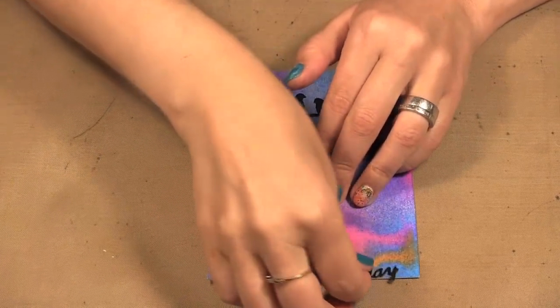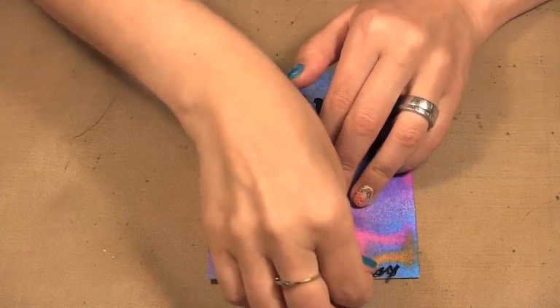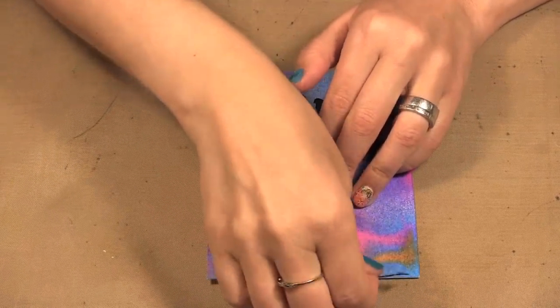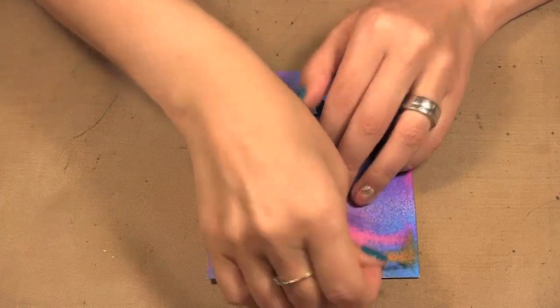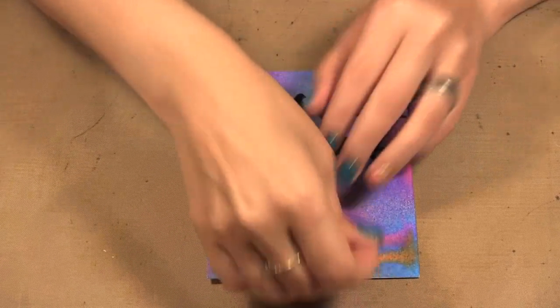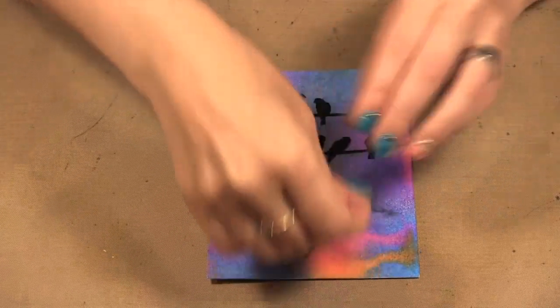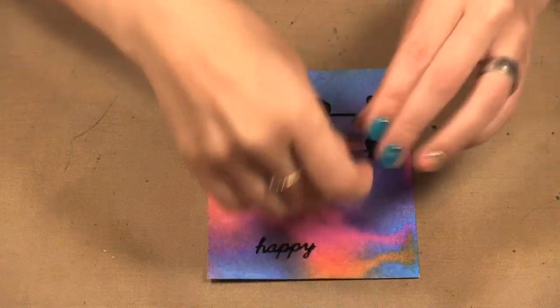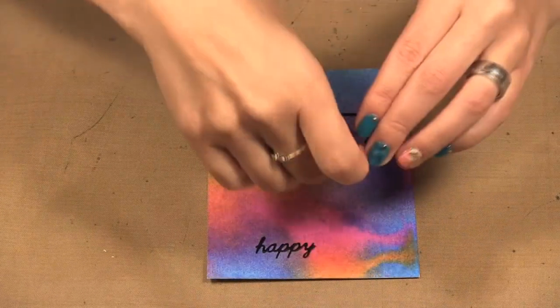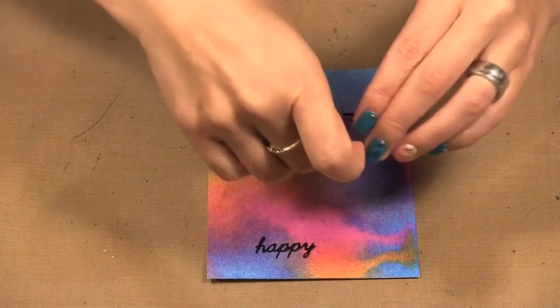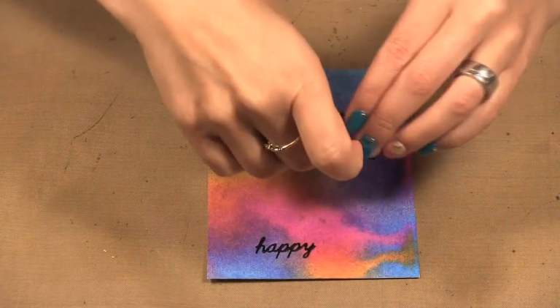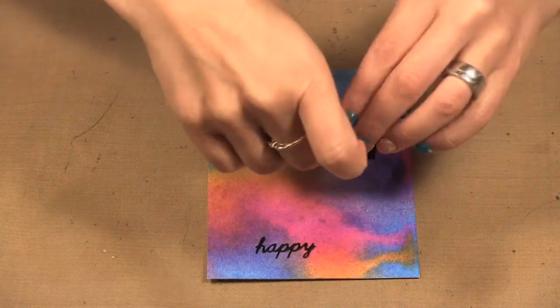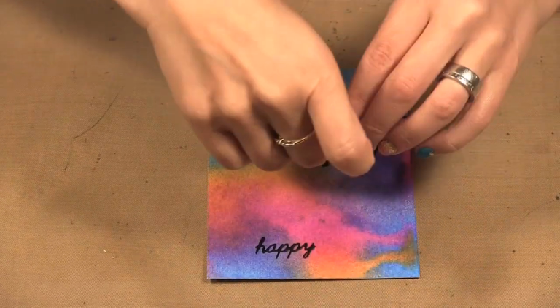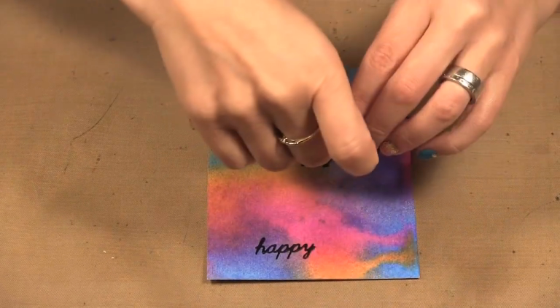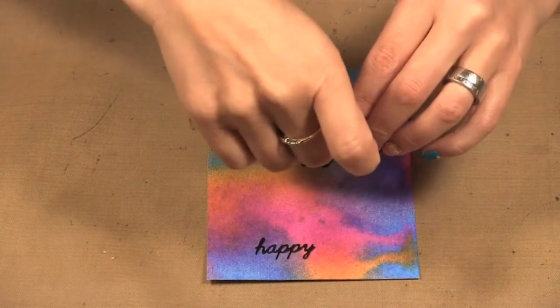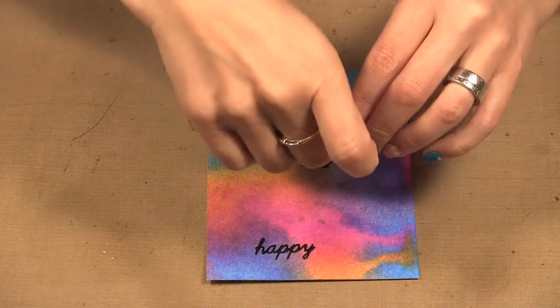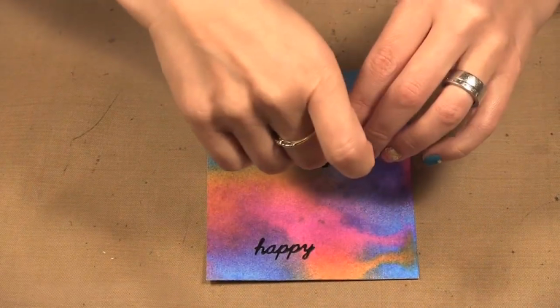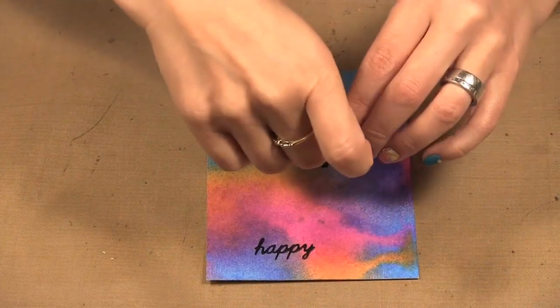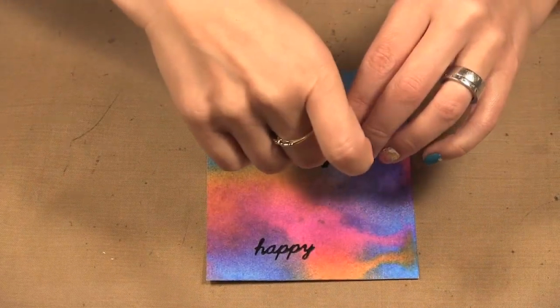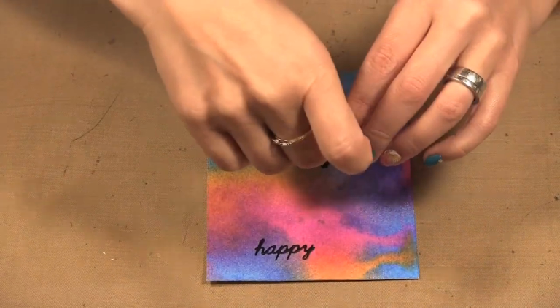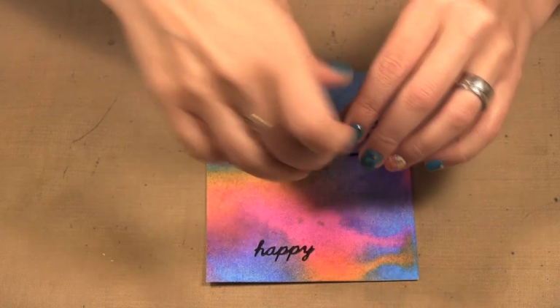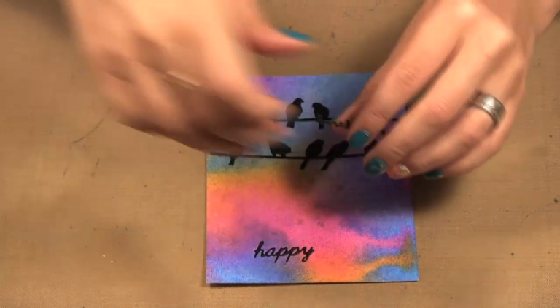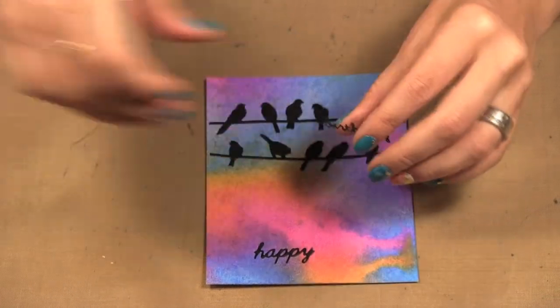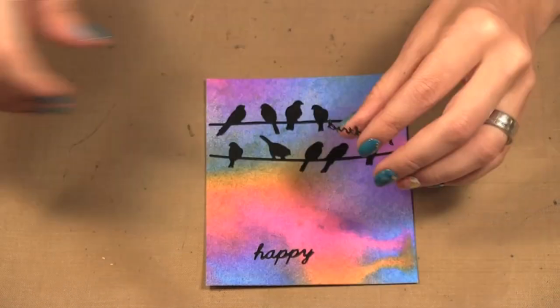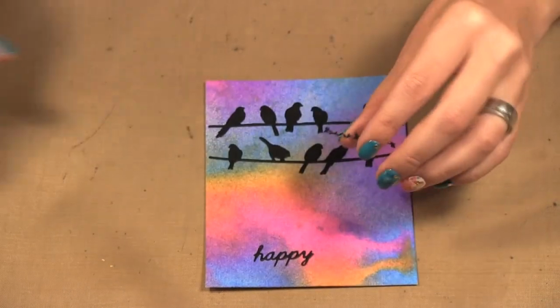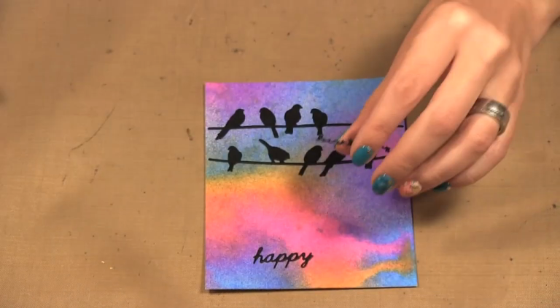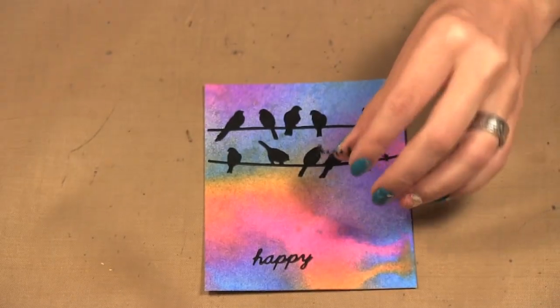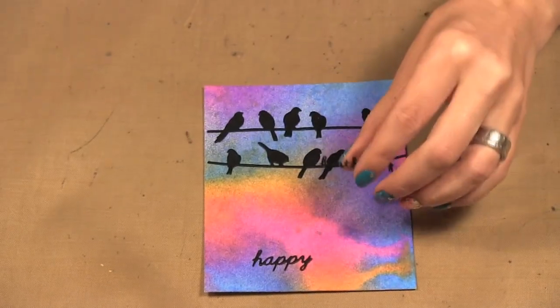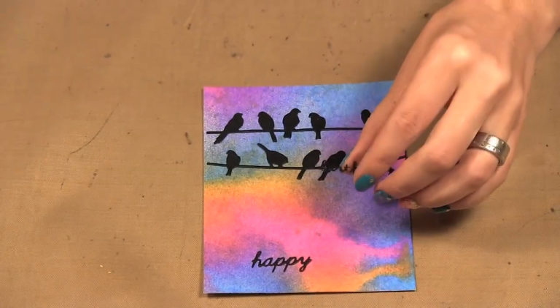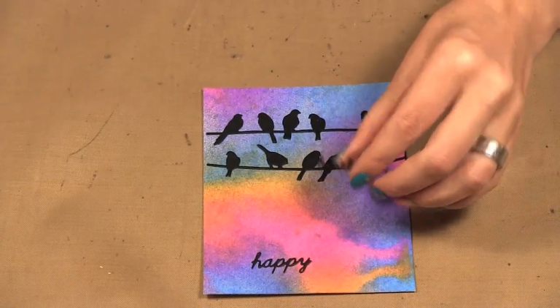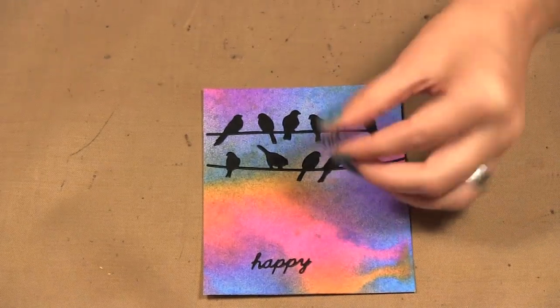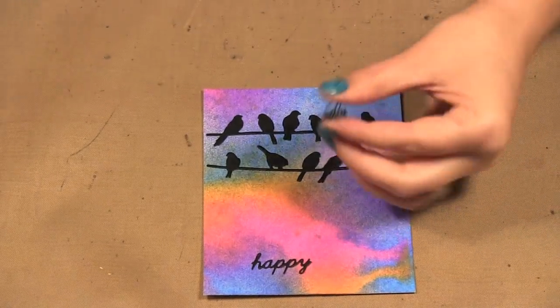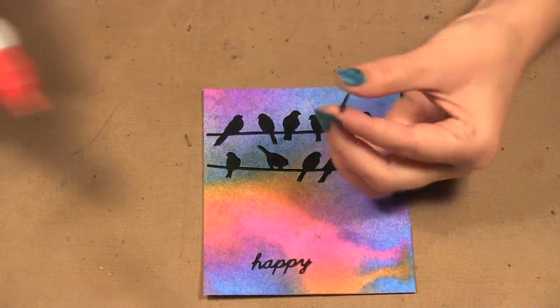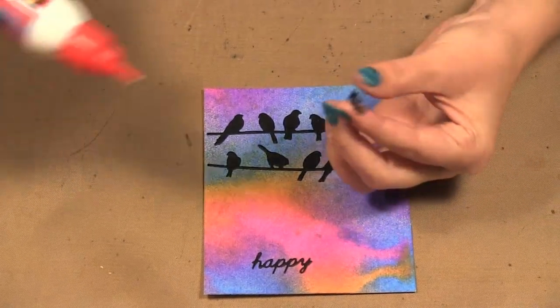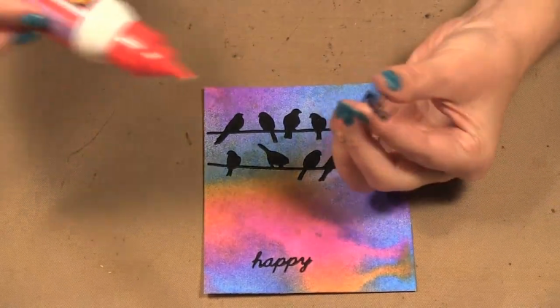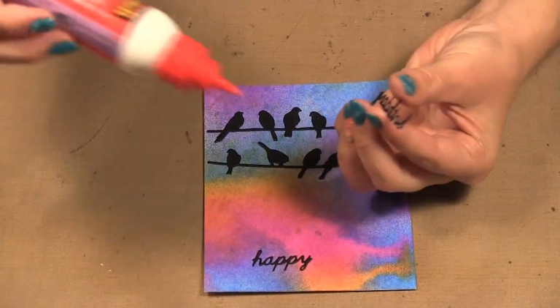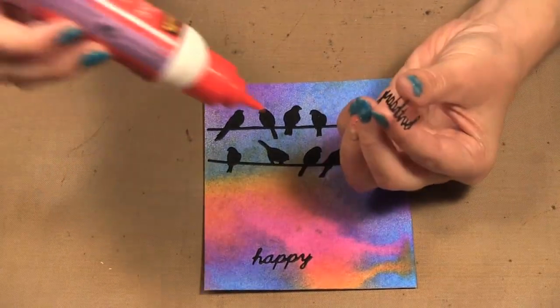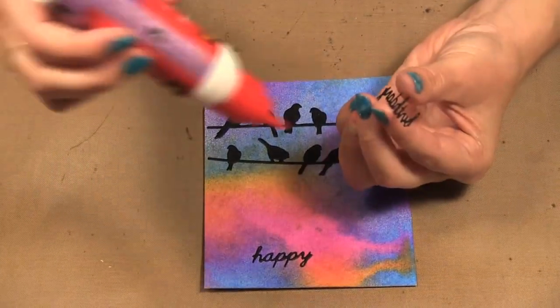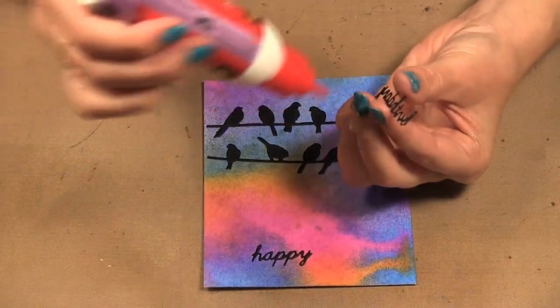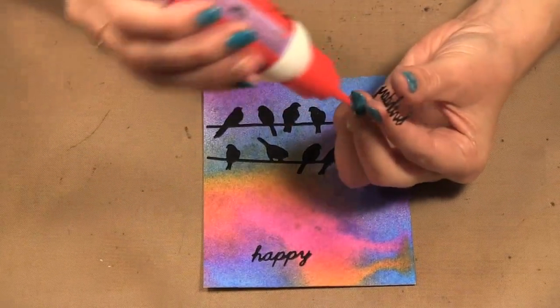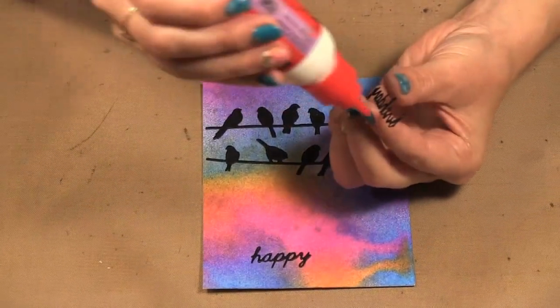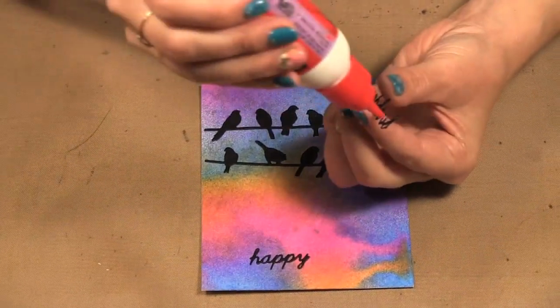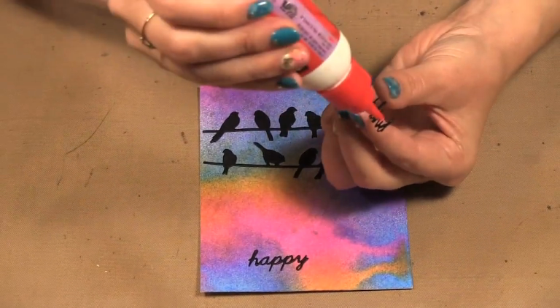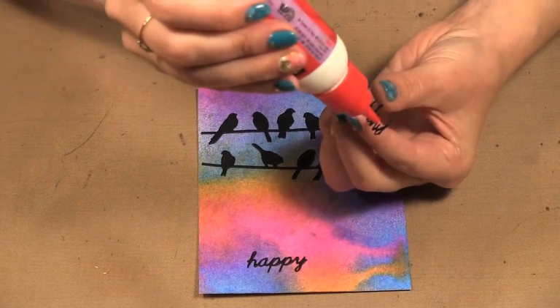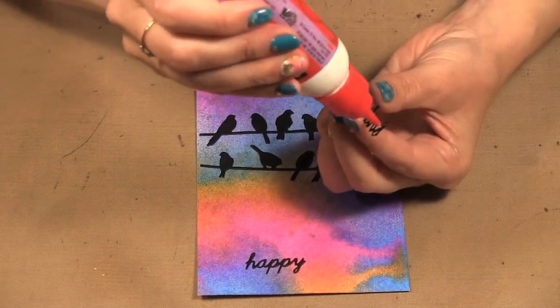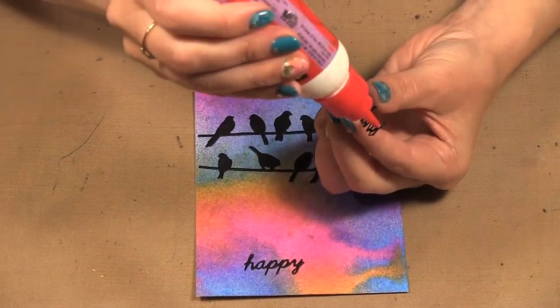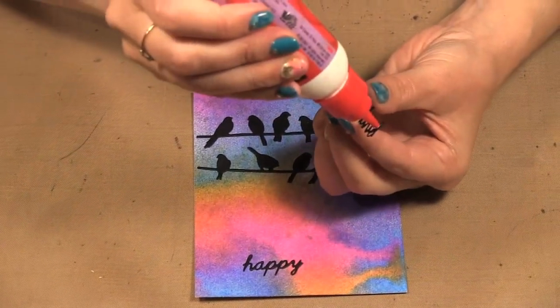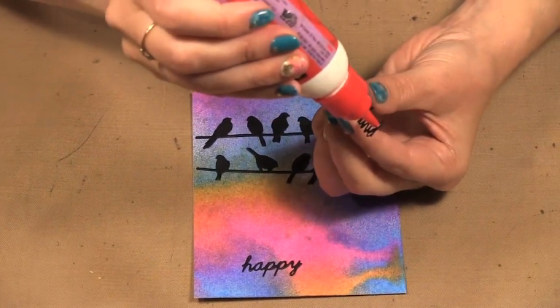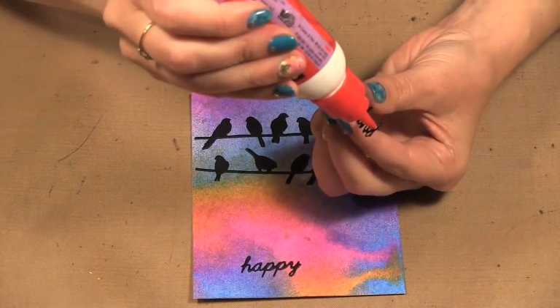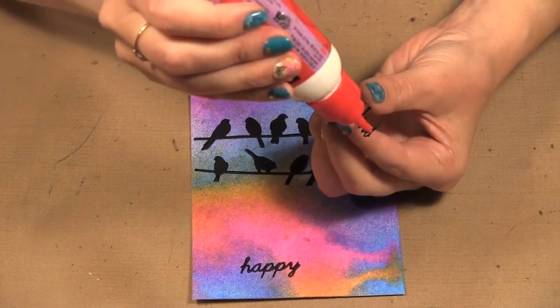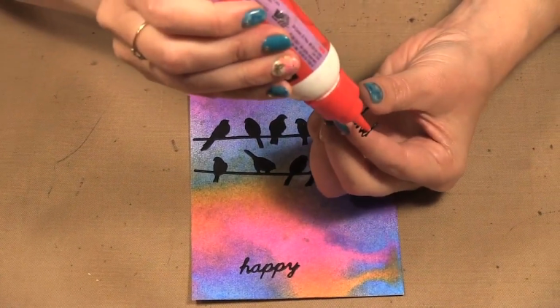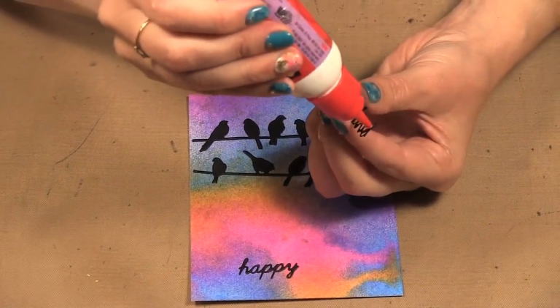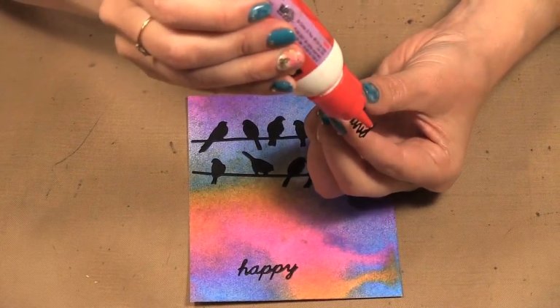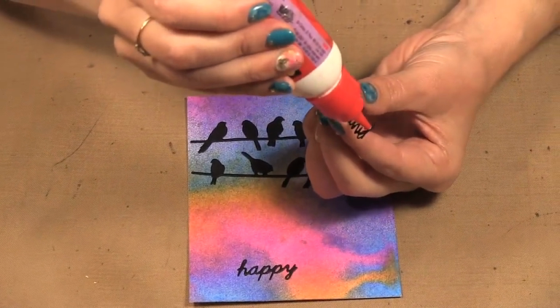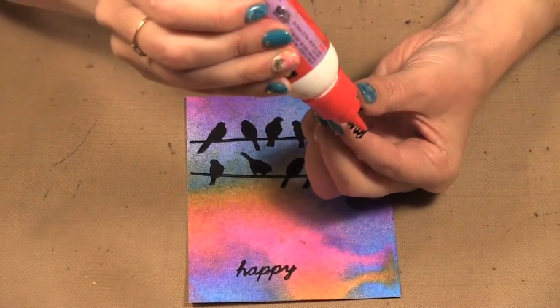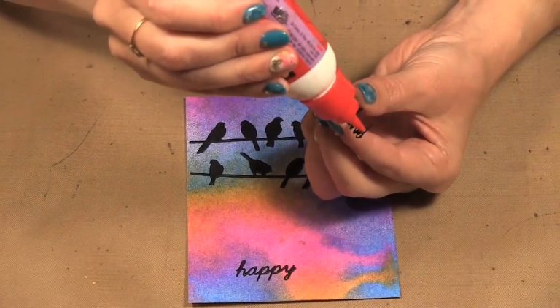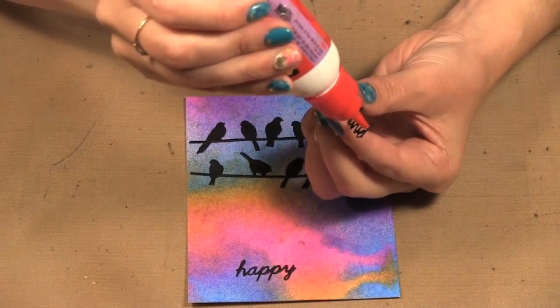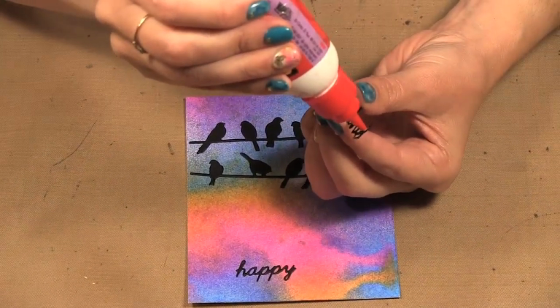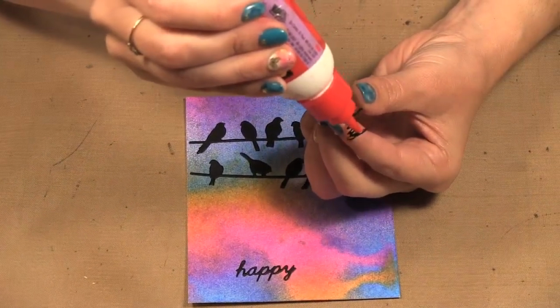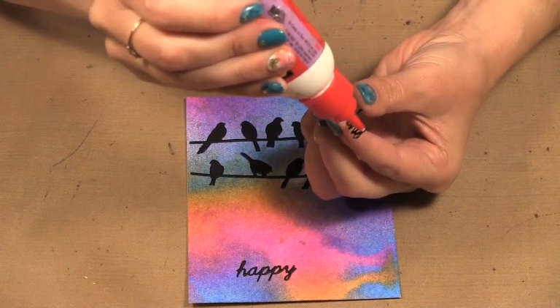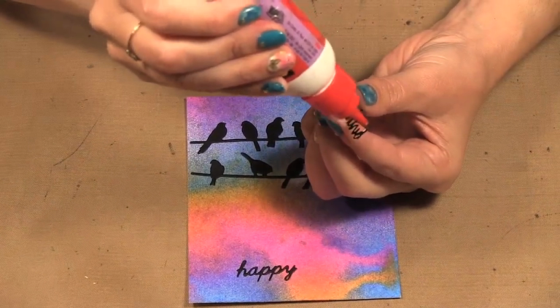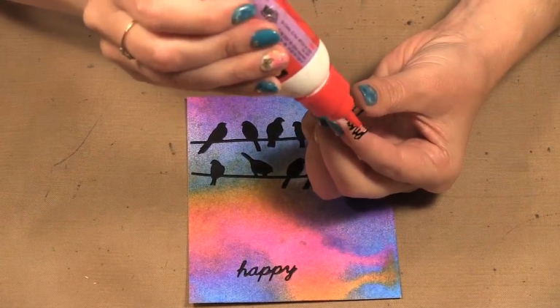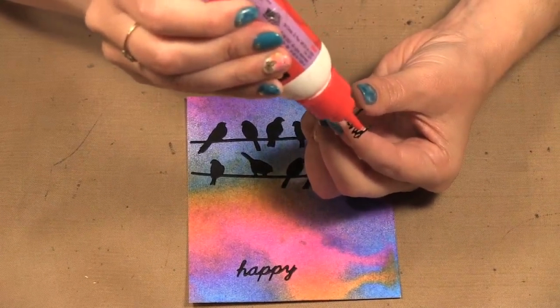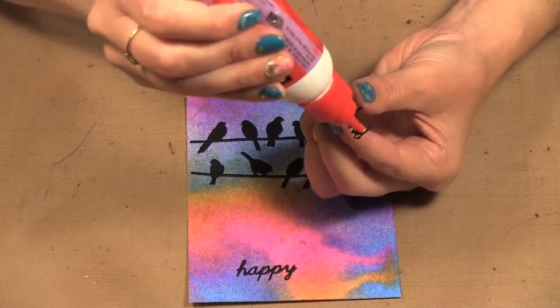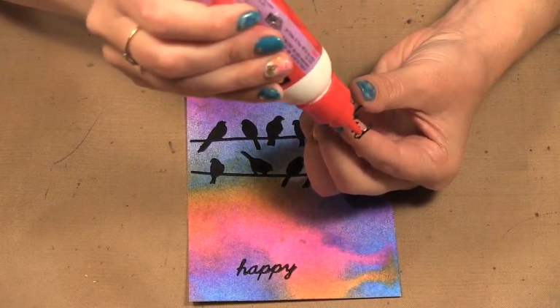I glue on 'Happy' and then just need to glue on 'Birthday' — you can see the fine detail this die has.